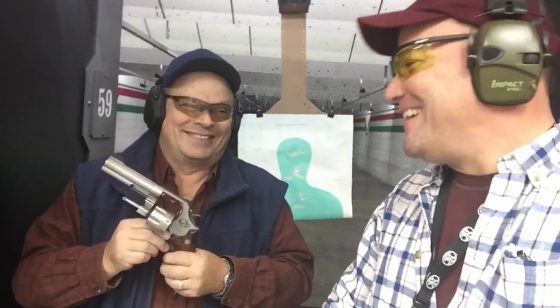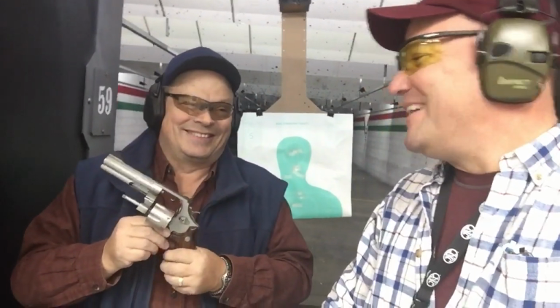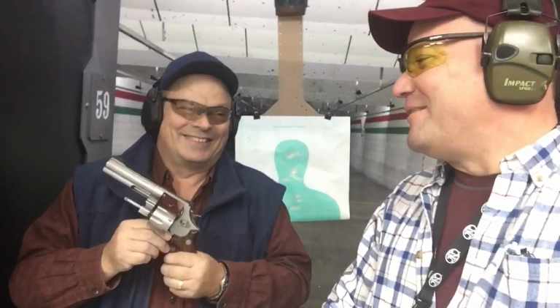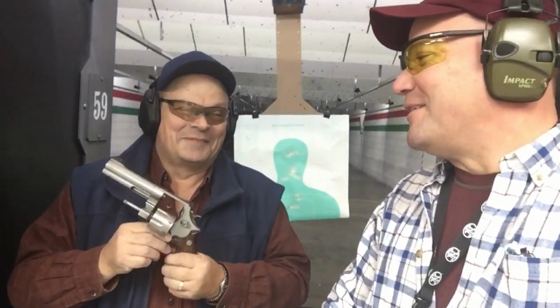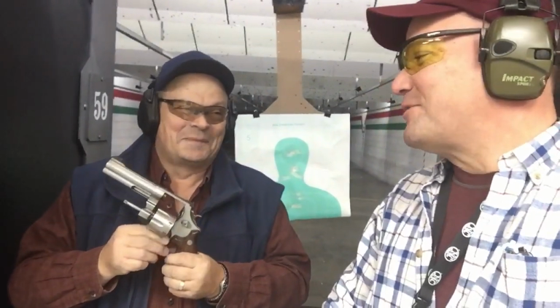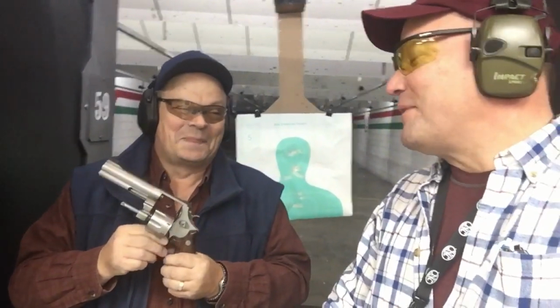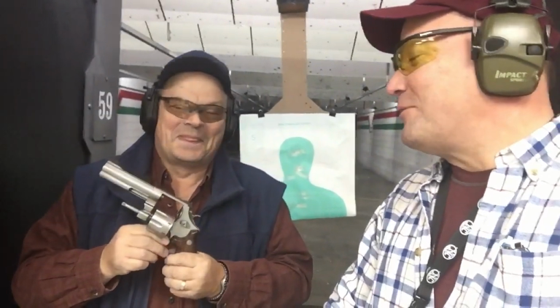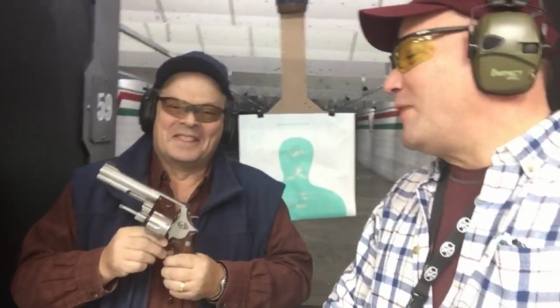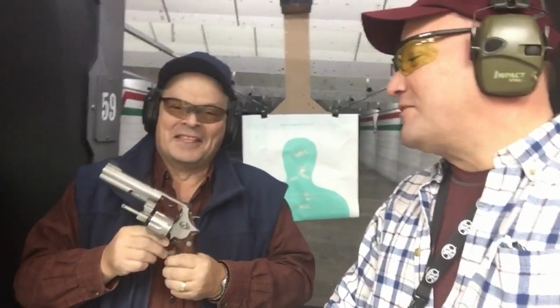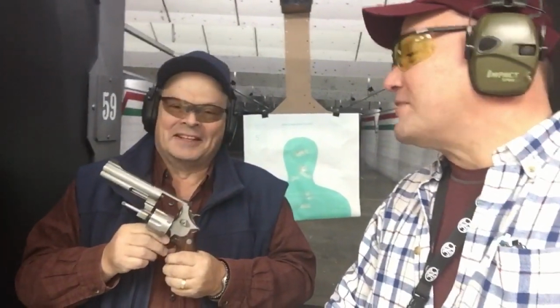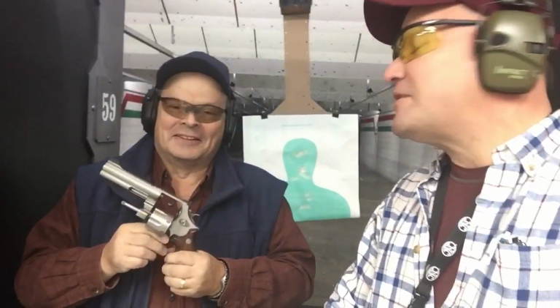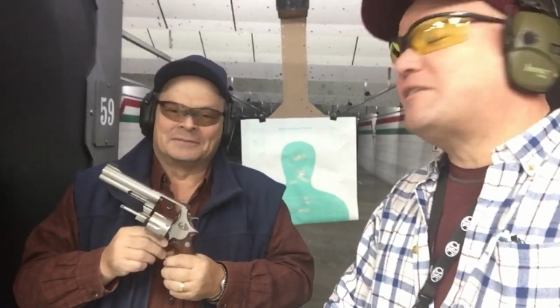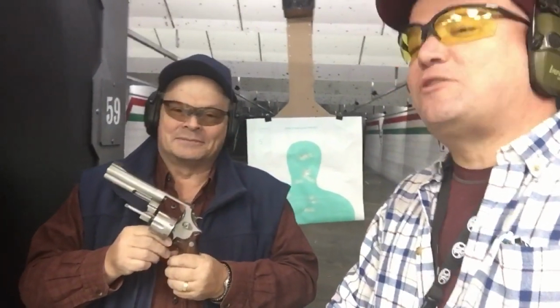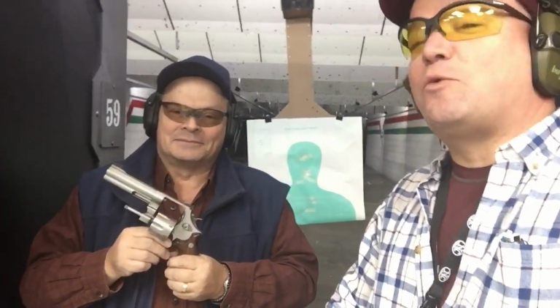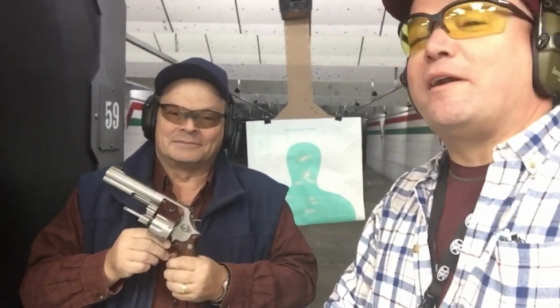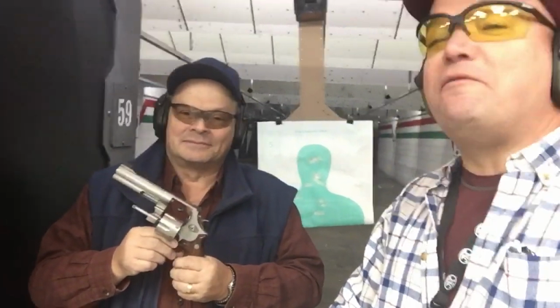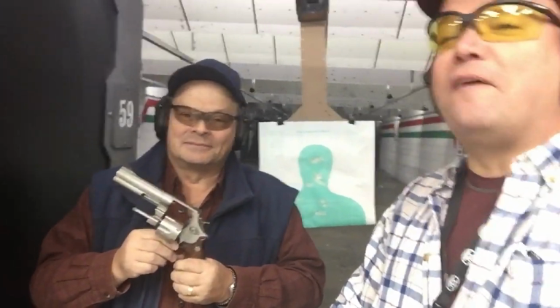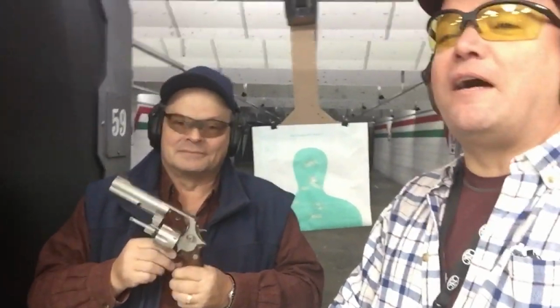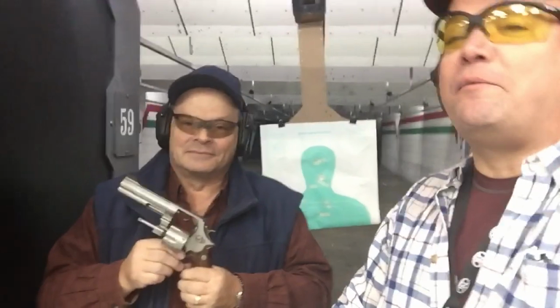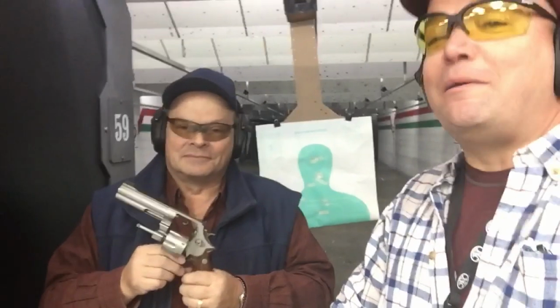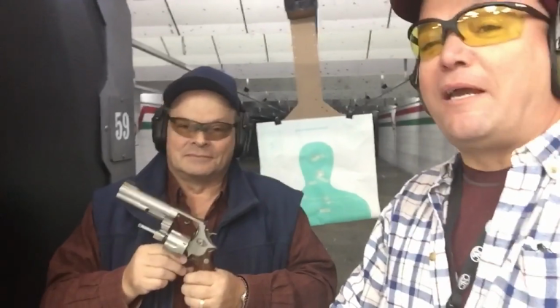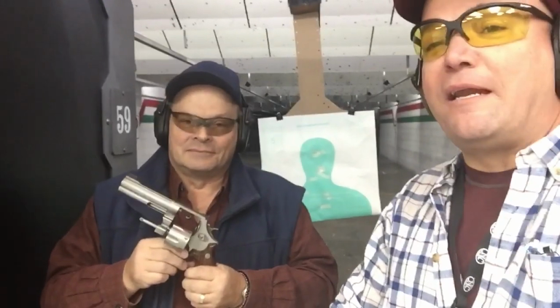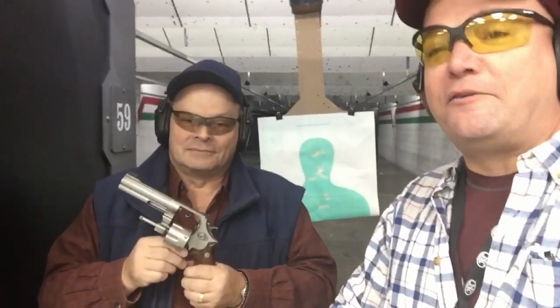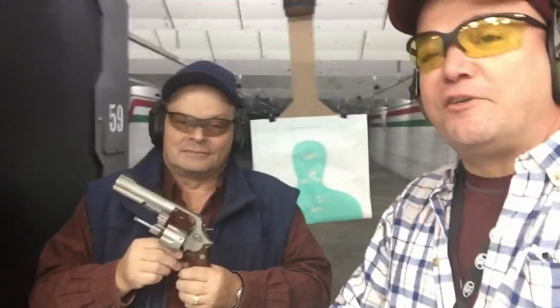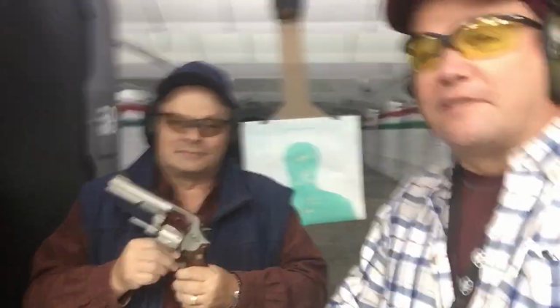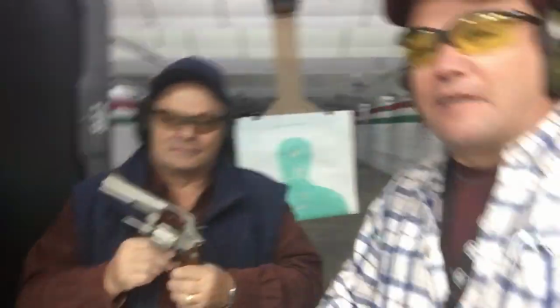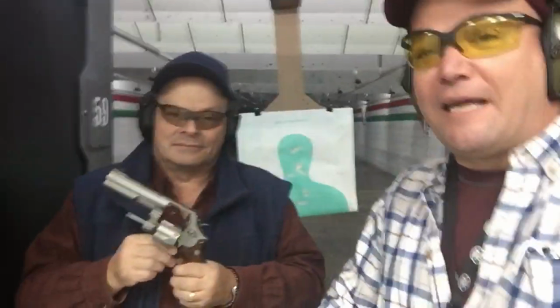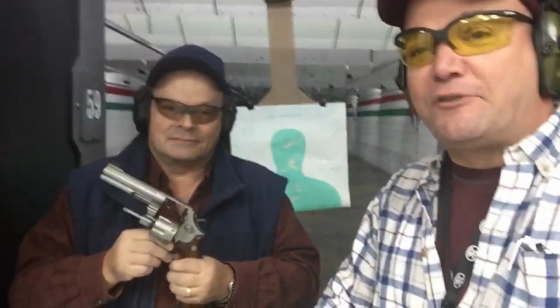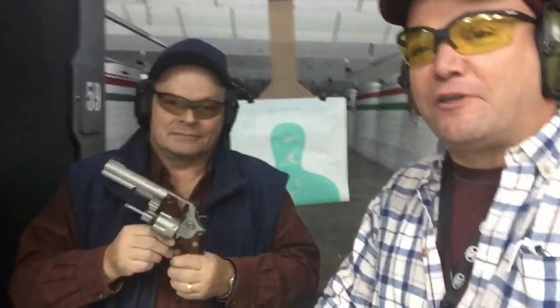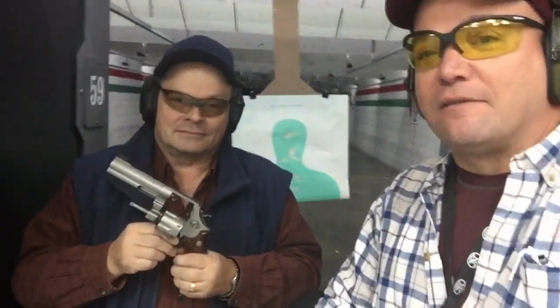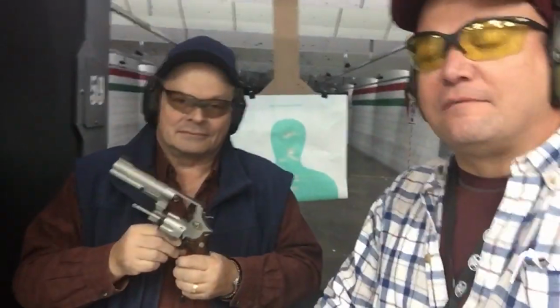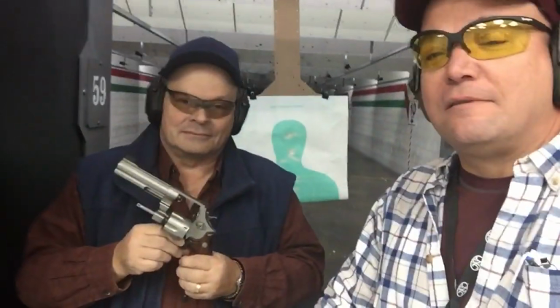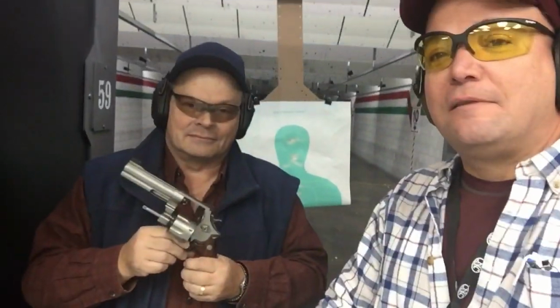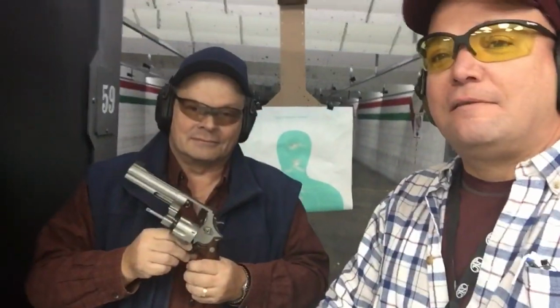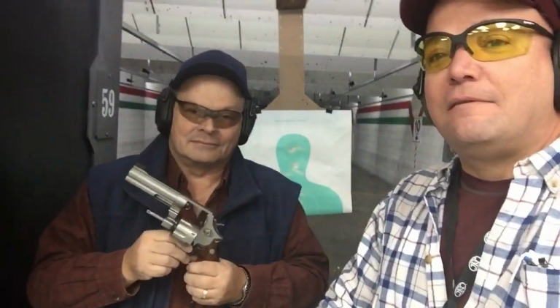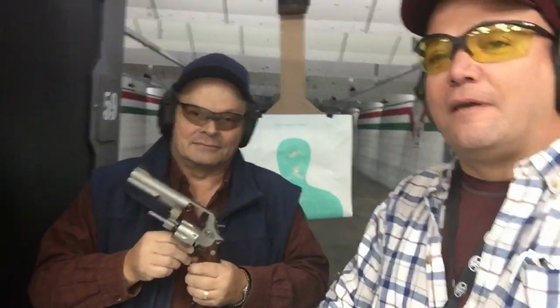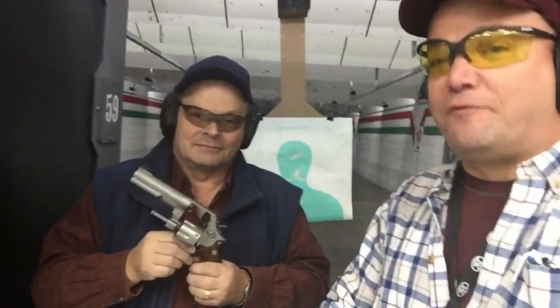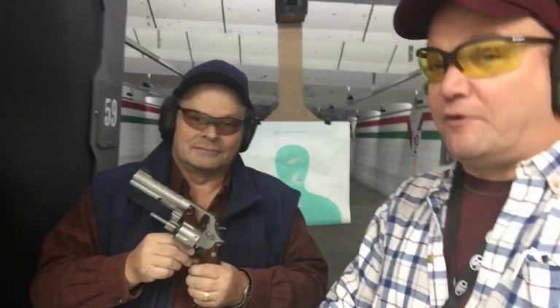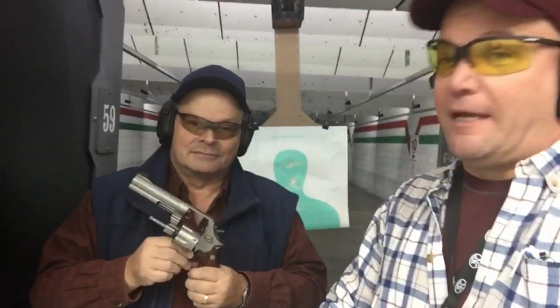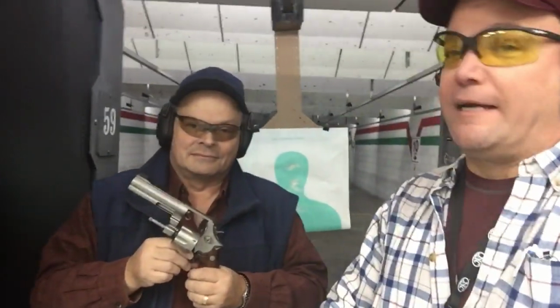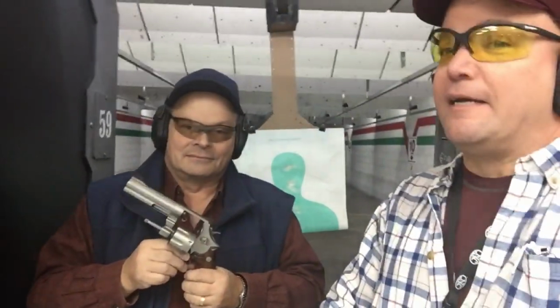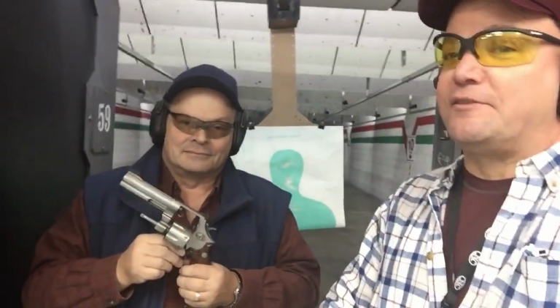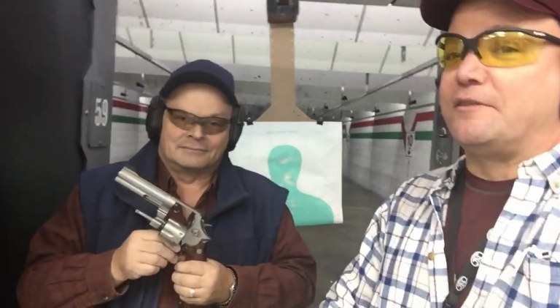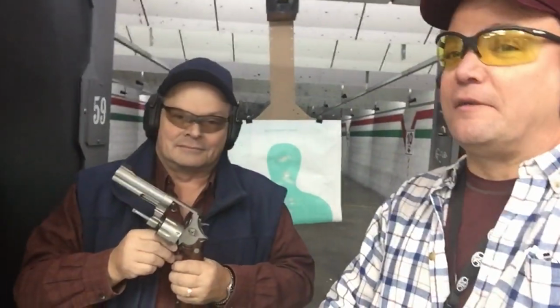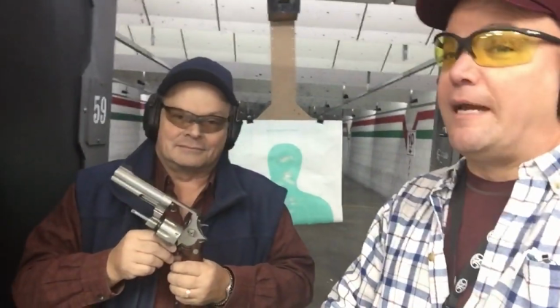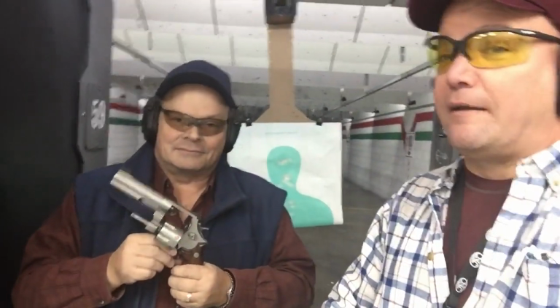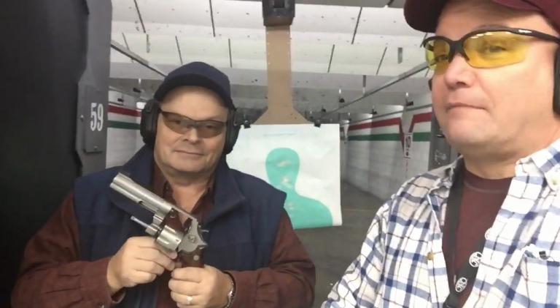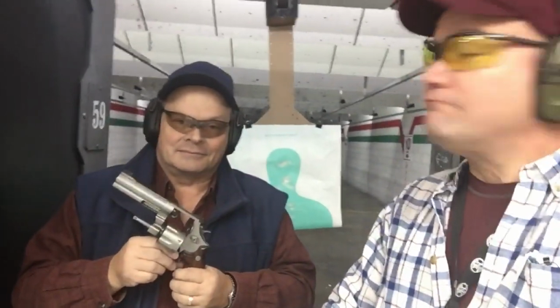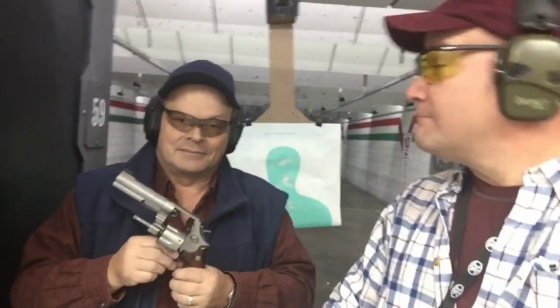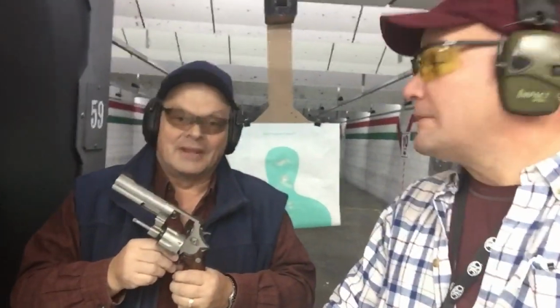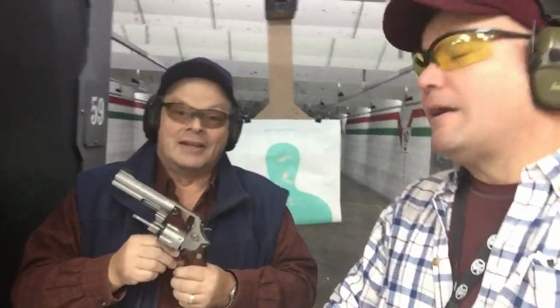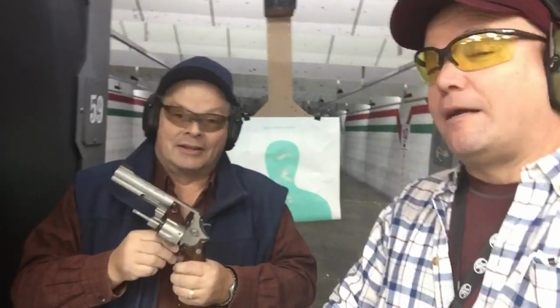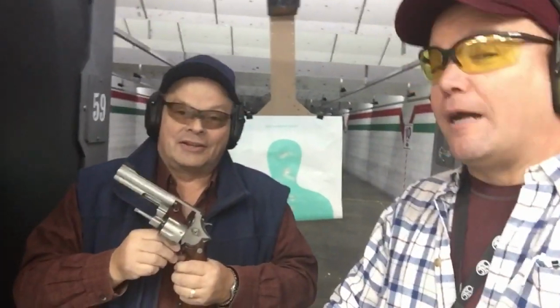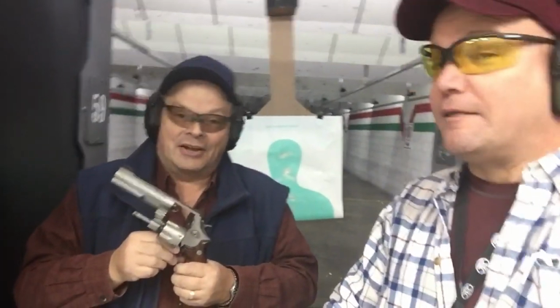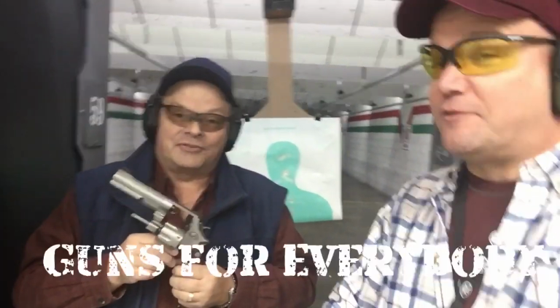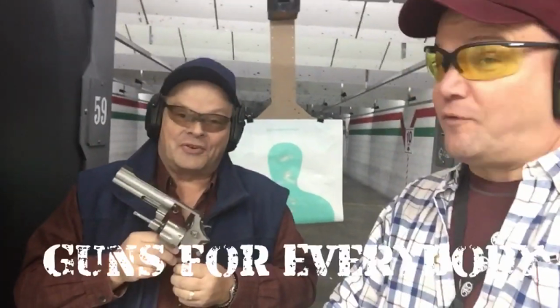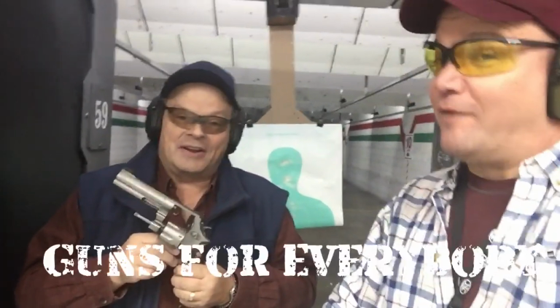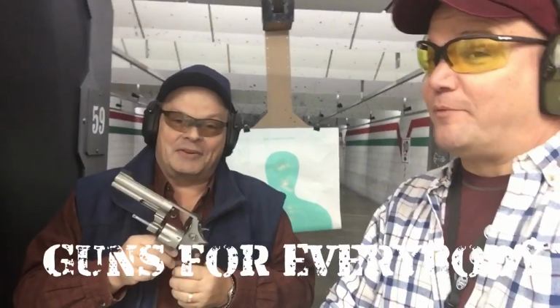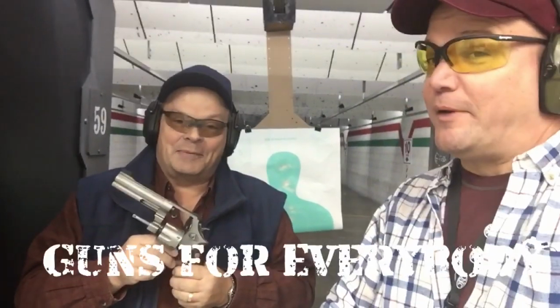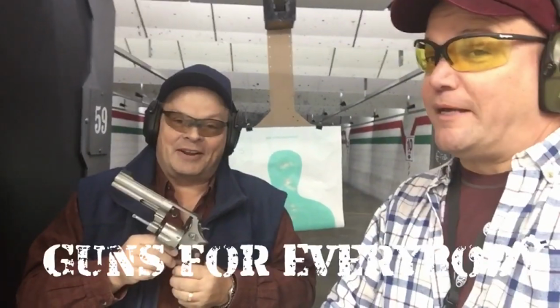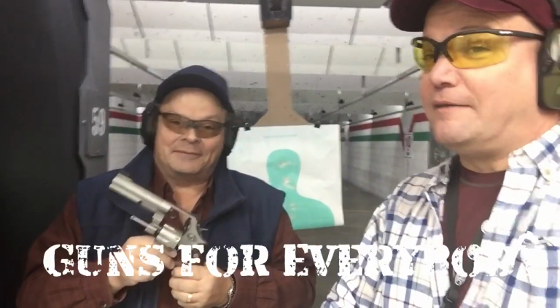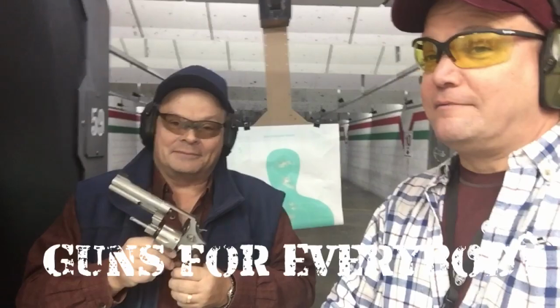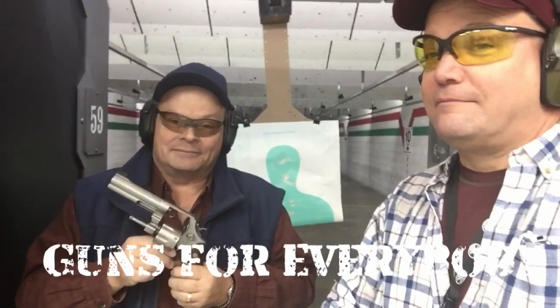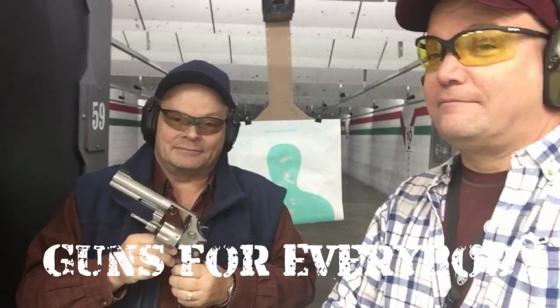The Smith & Wesson 625 may be added to your collection if you're like us and like guns for everybody.